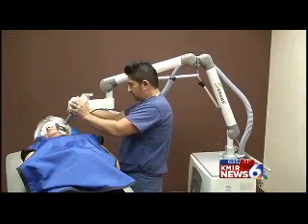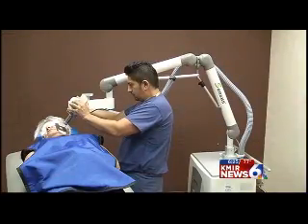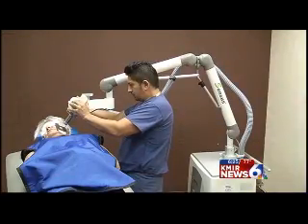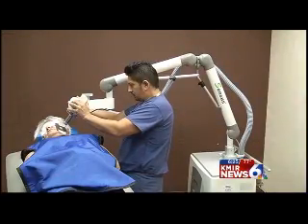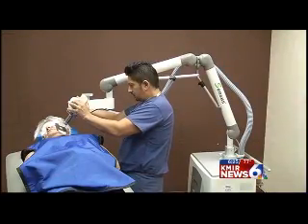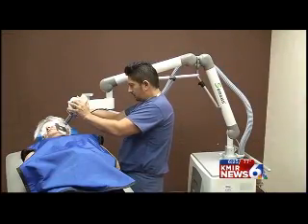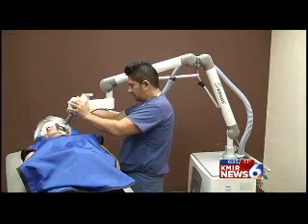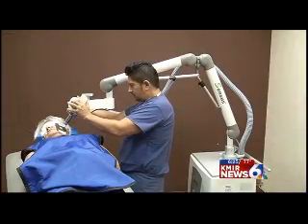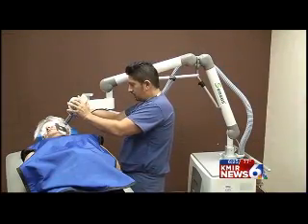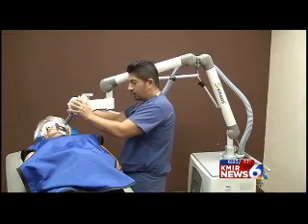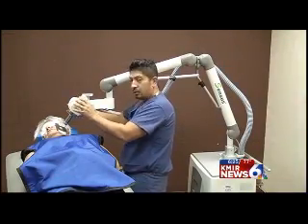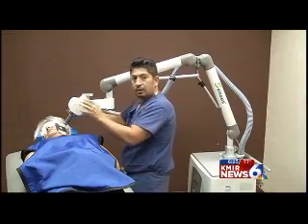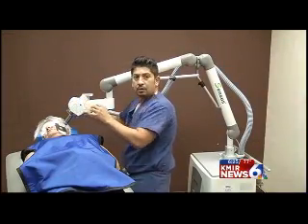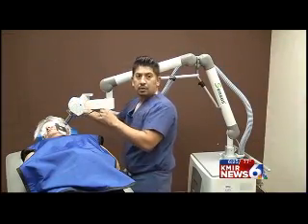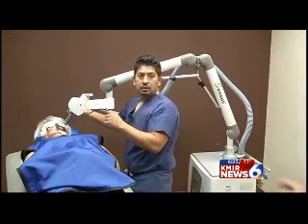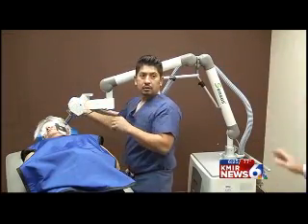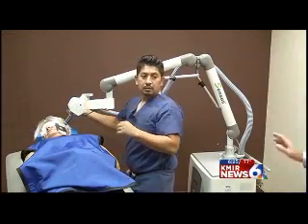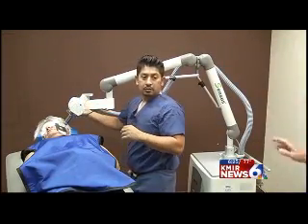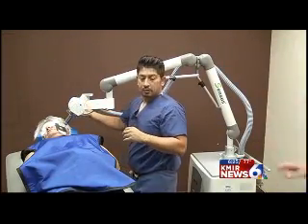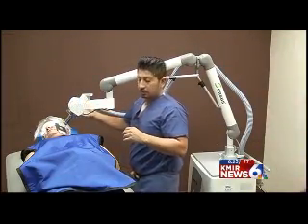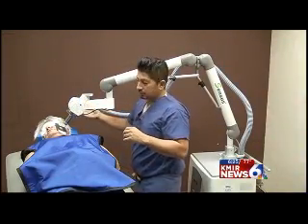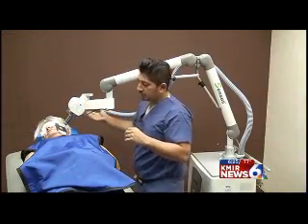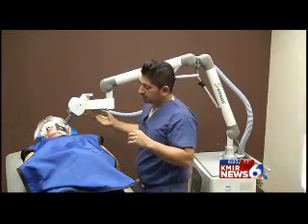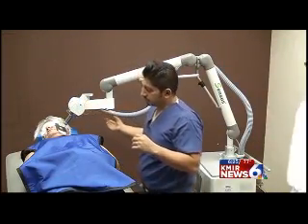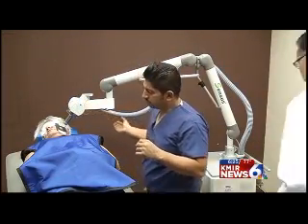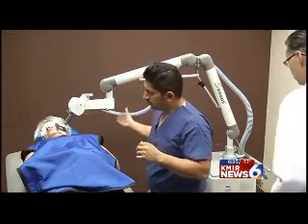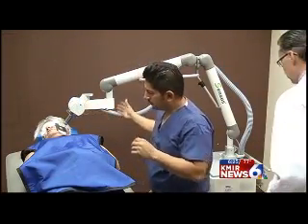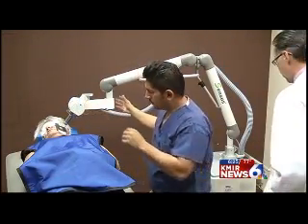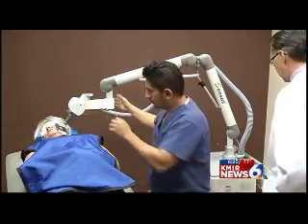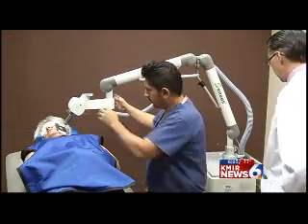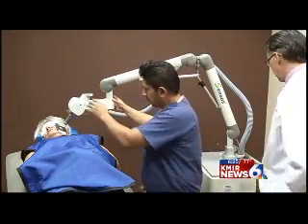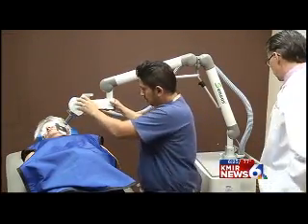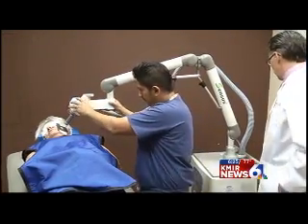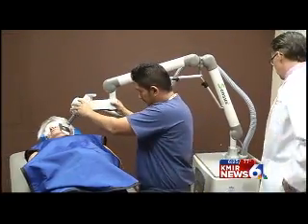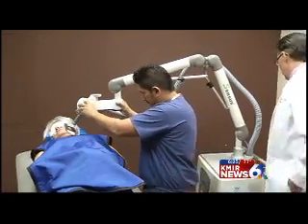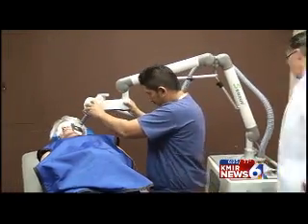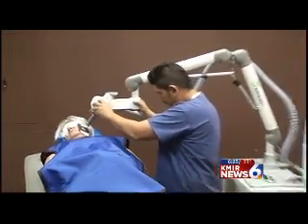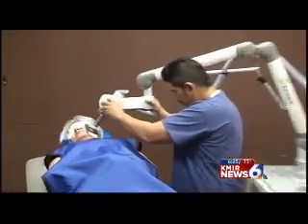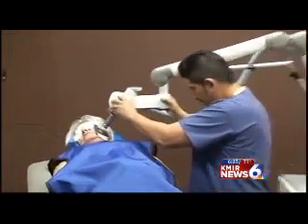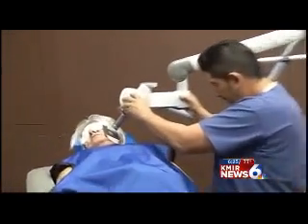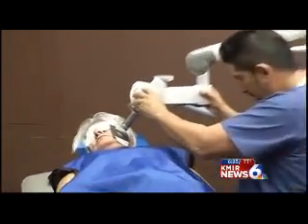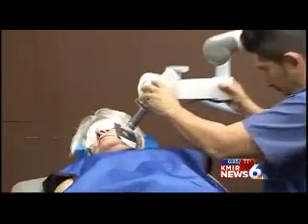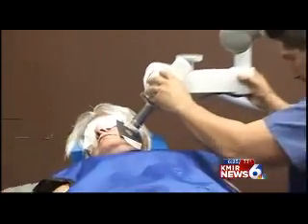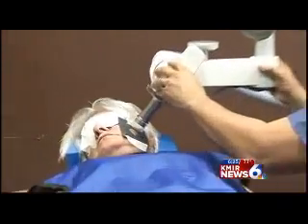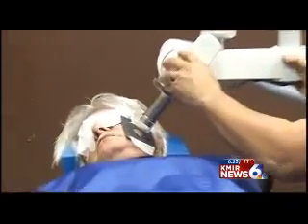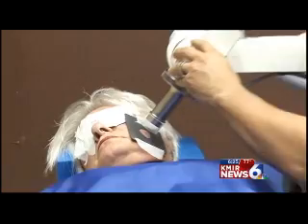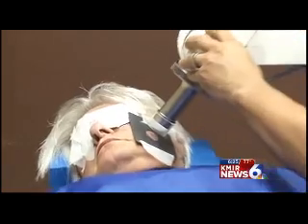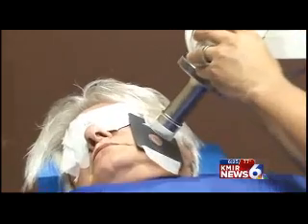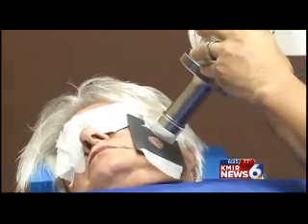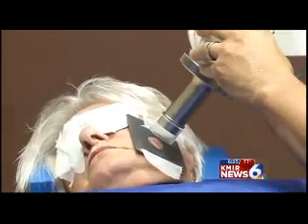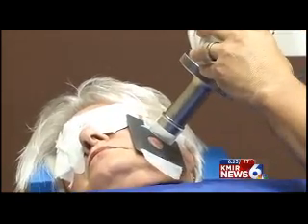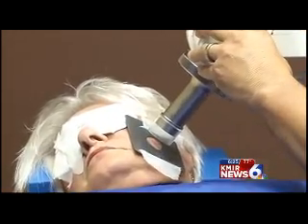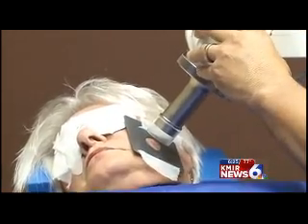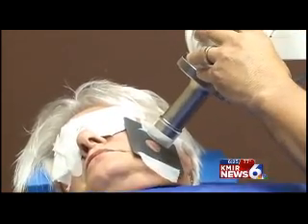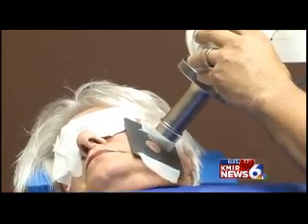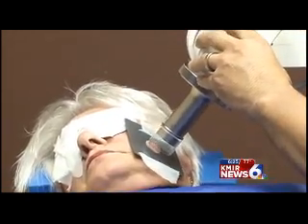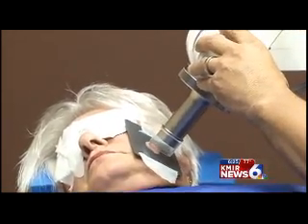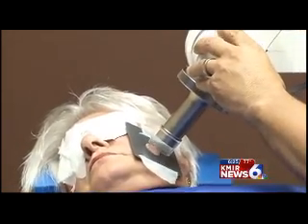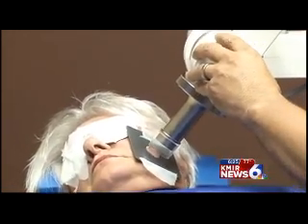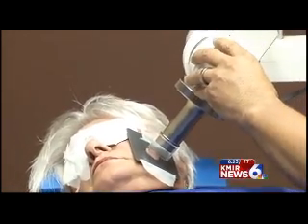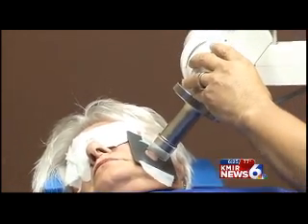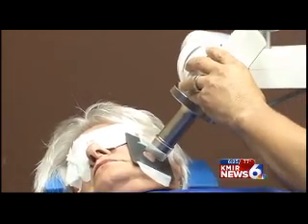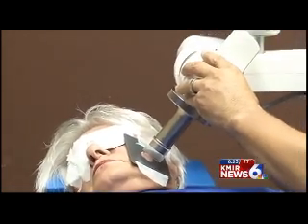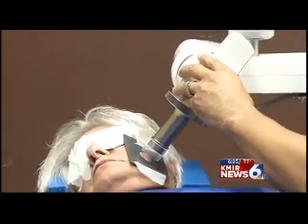The machine's cure rate is 95%, which is comparable to other current skin cancer treatments.